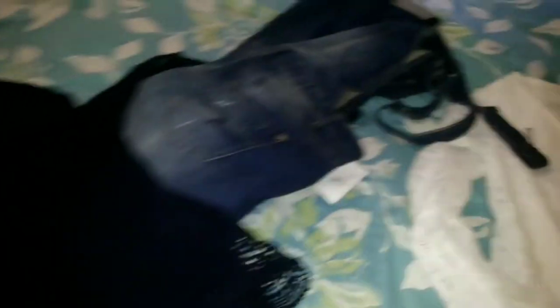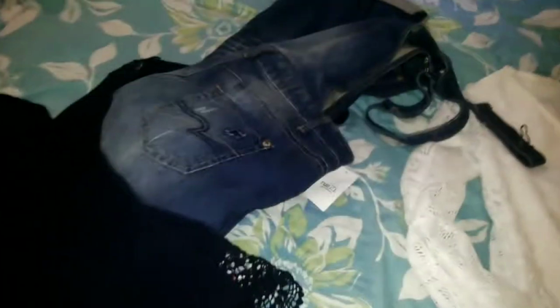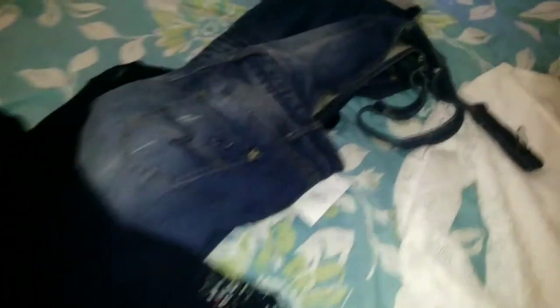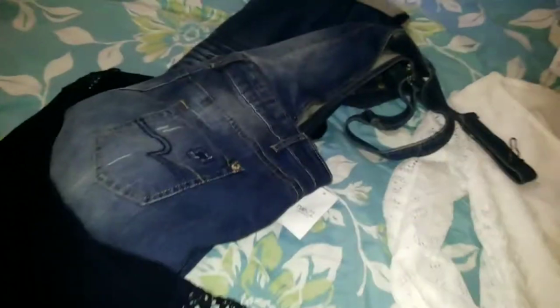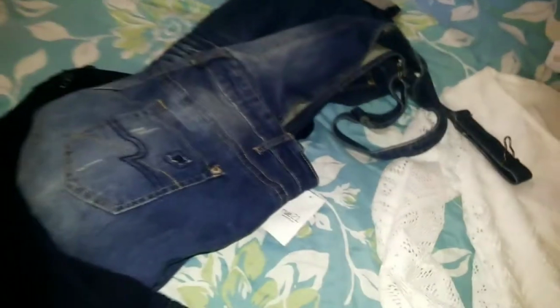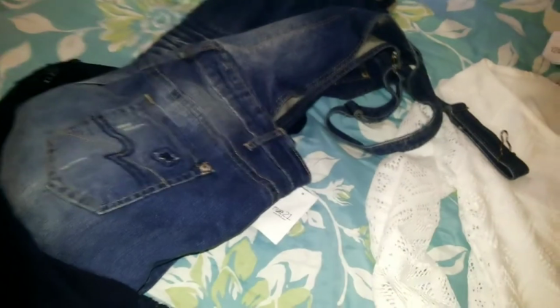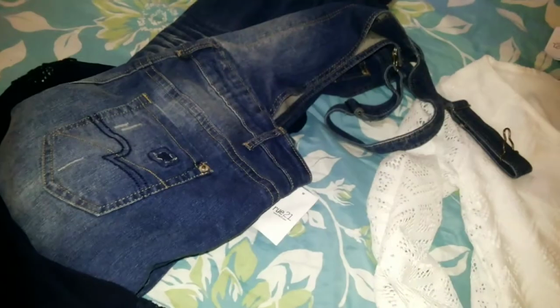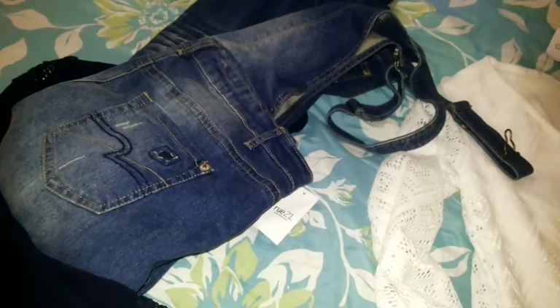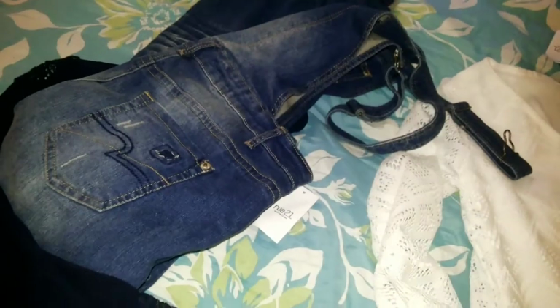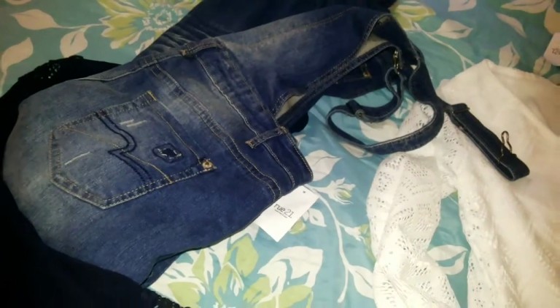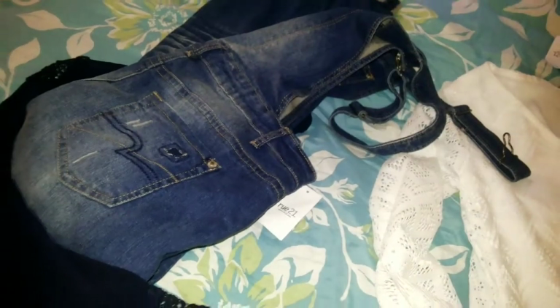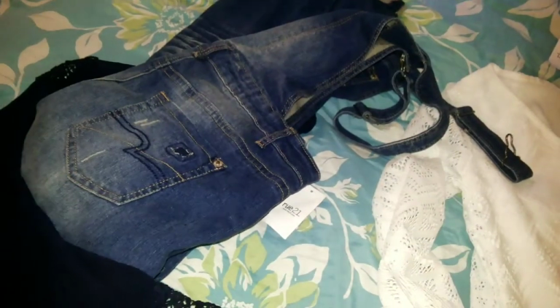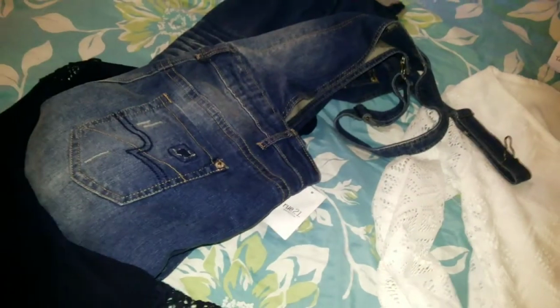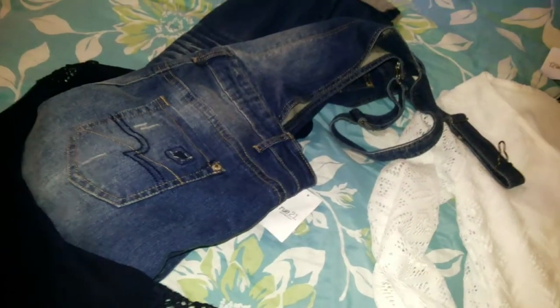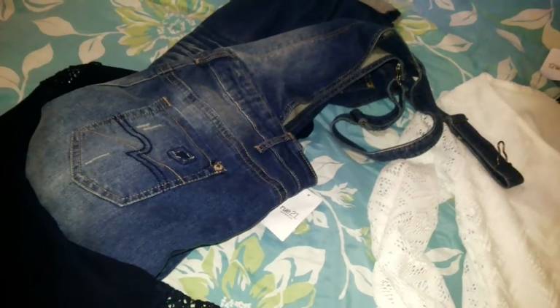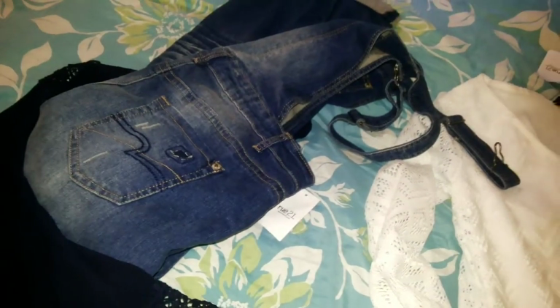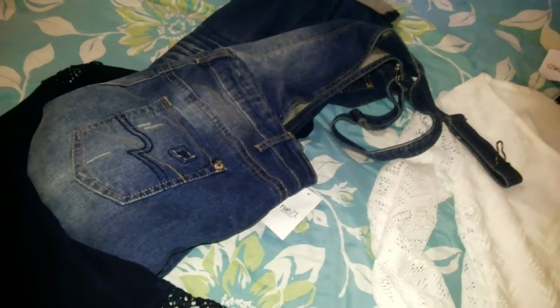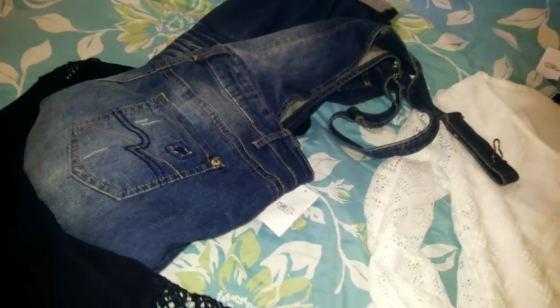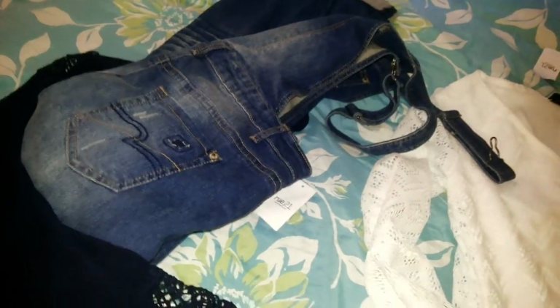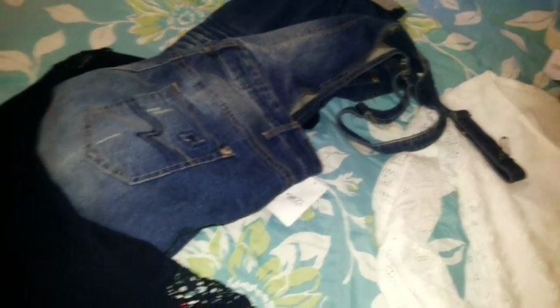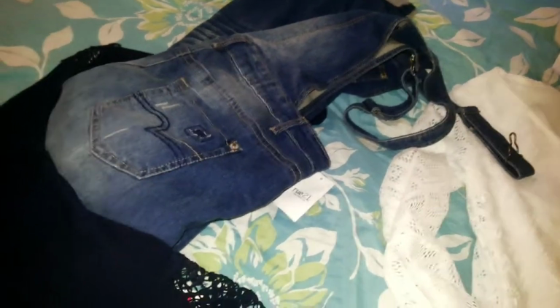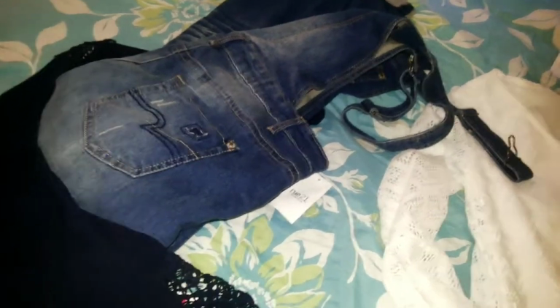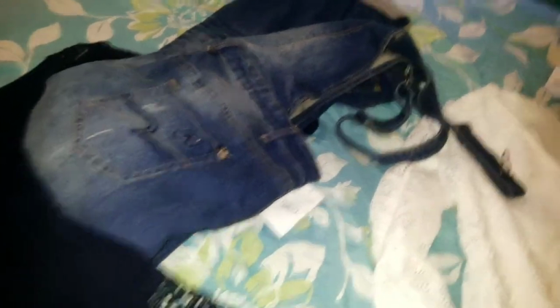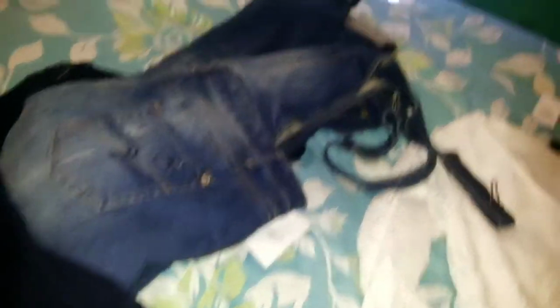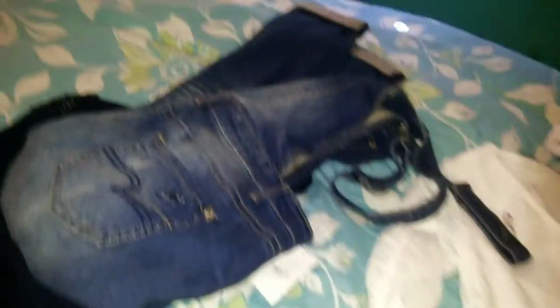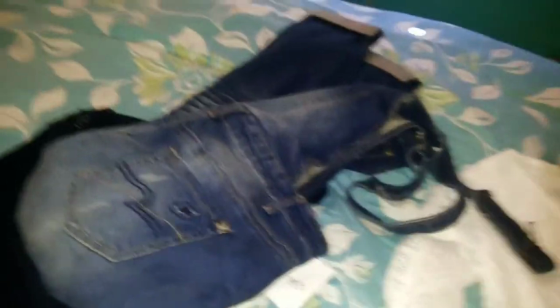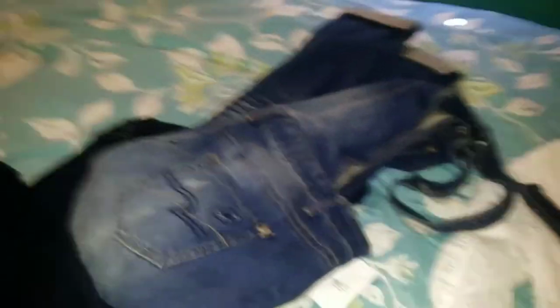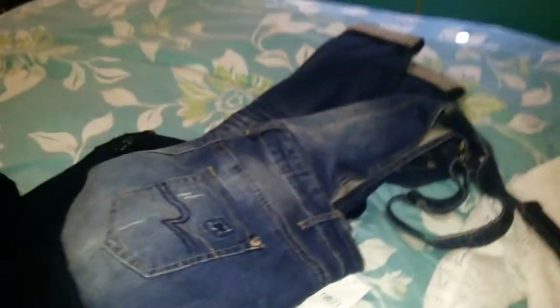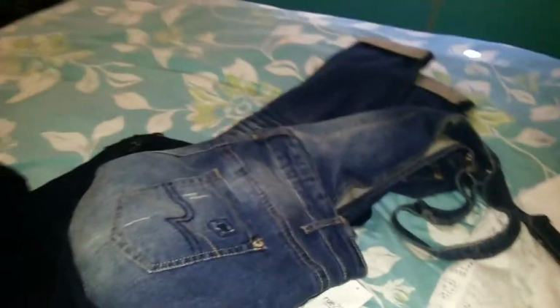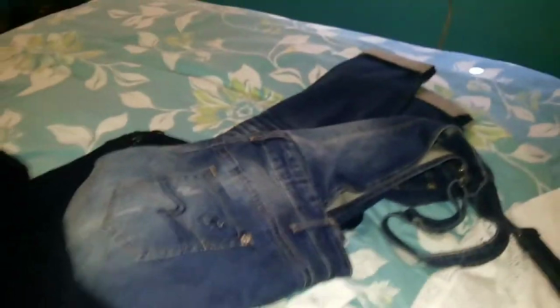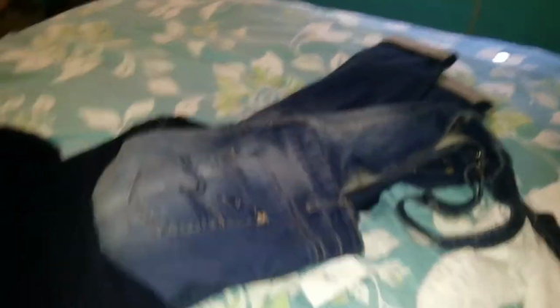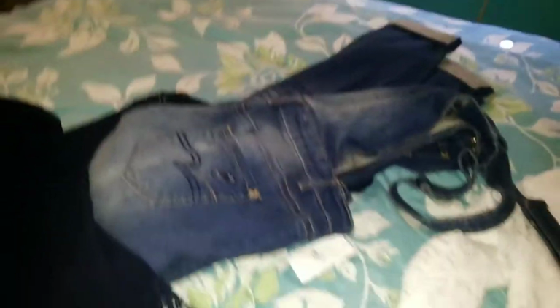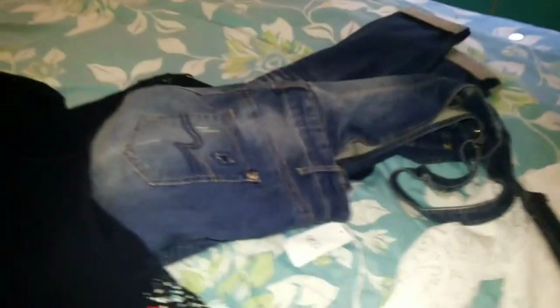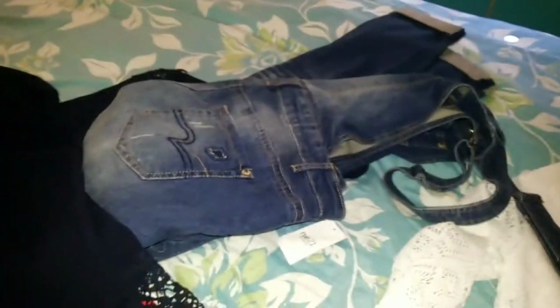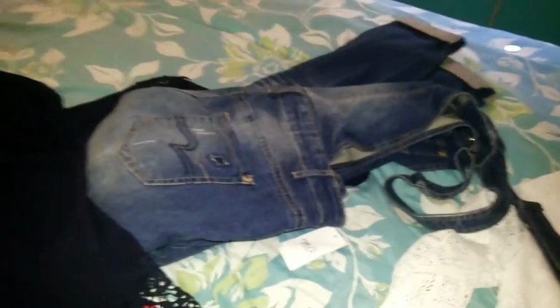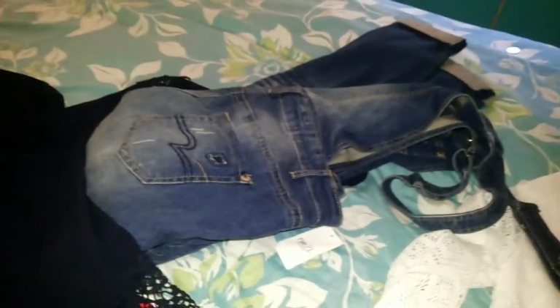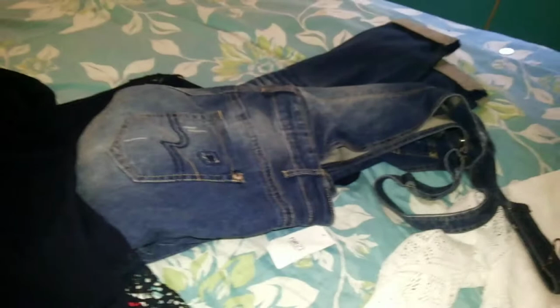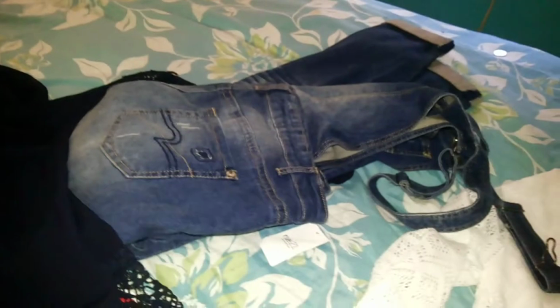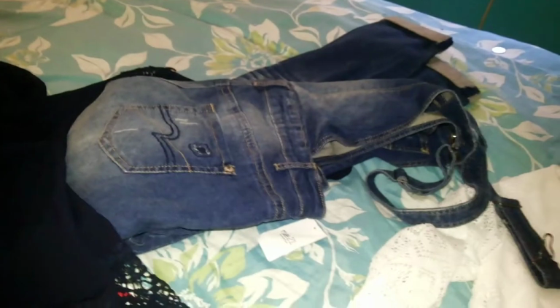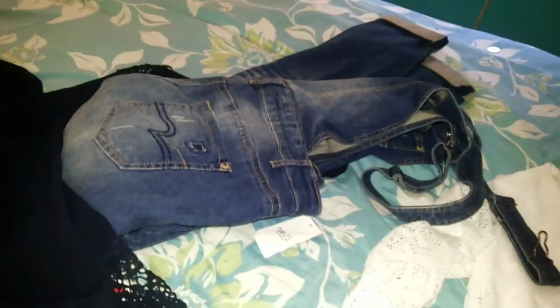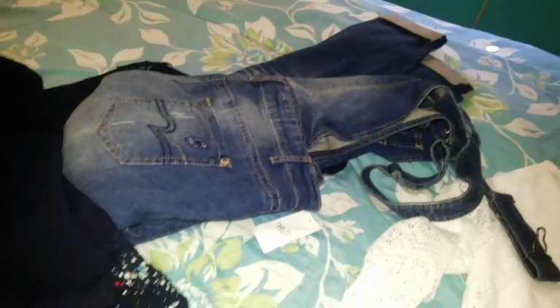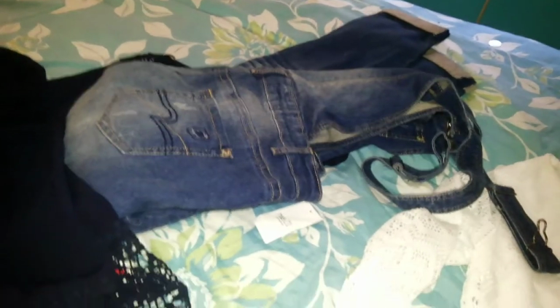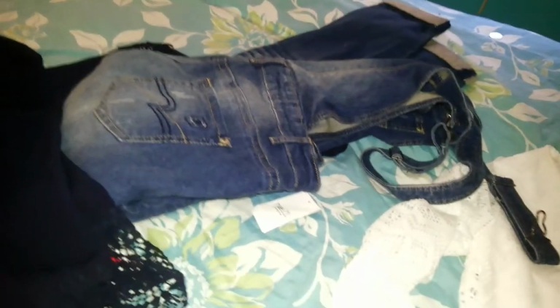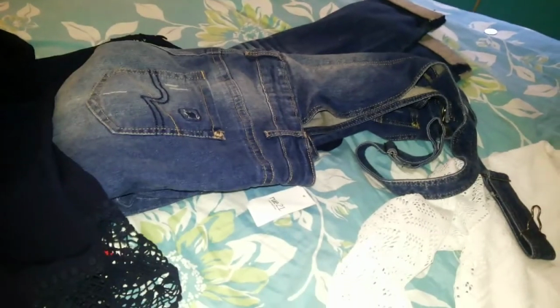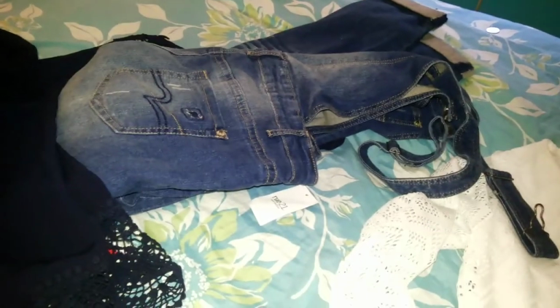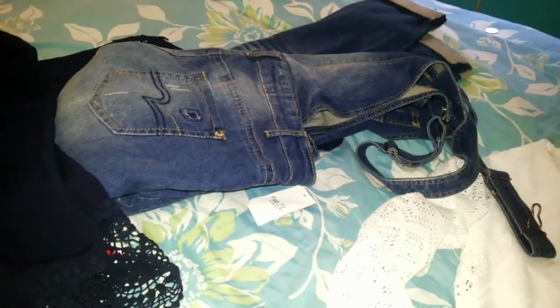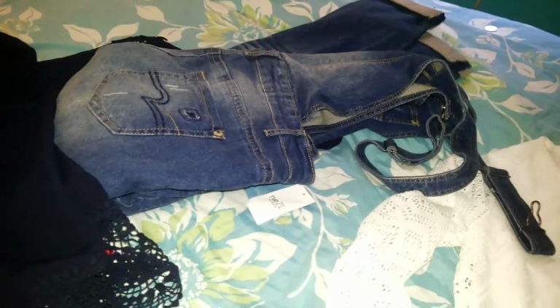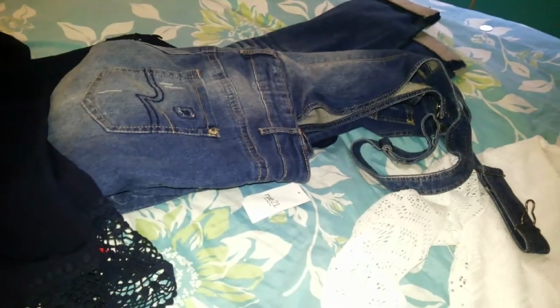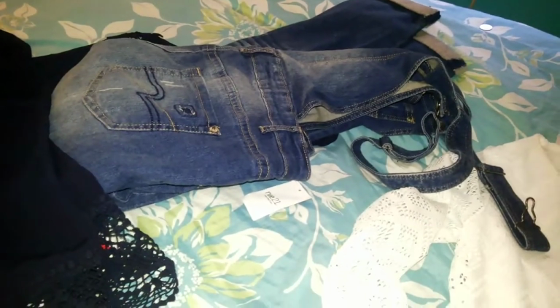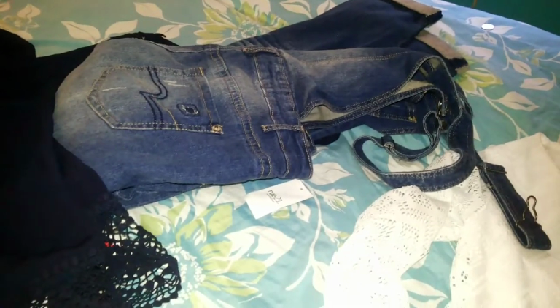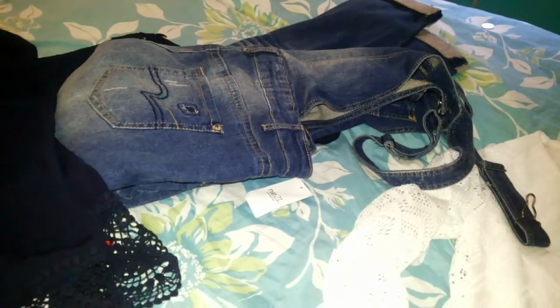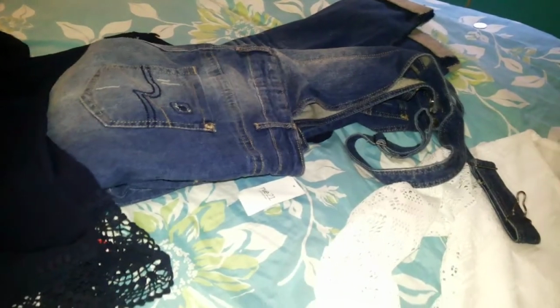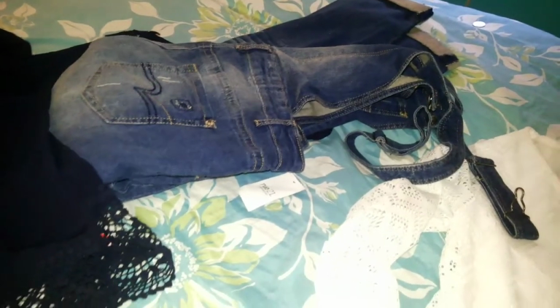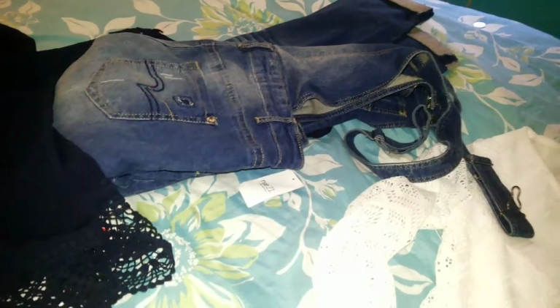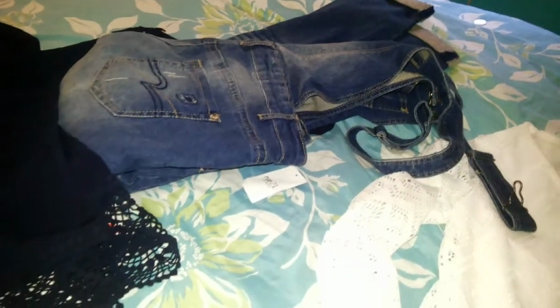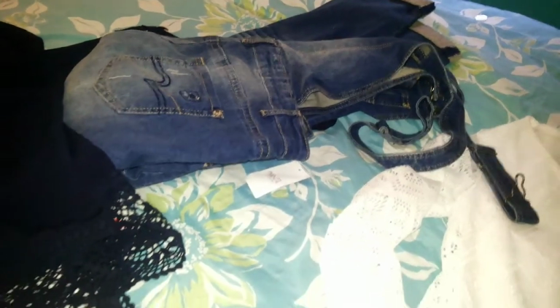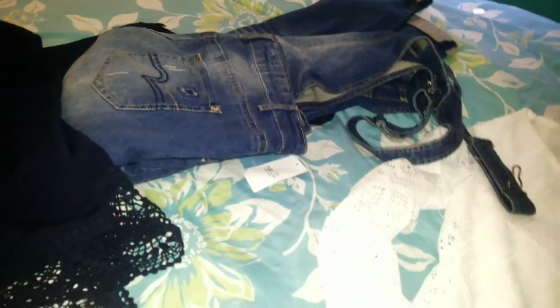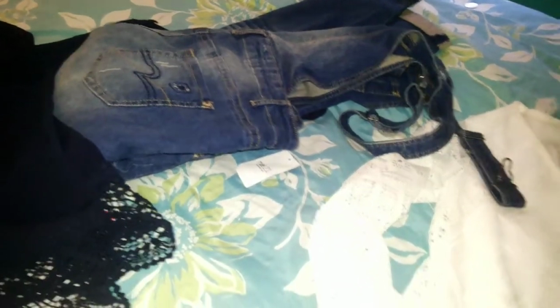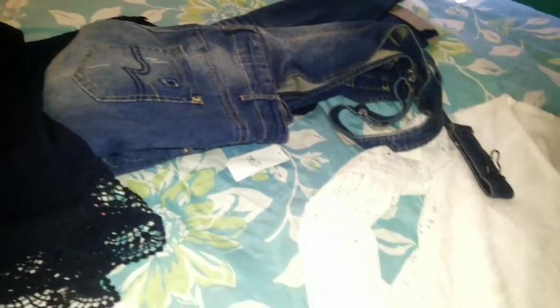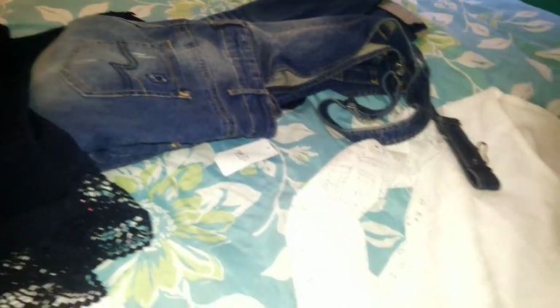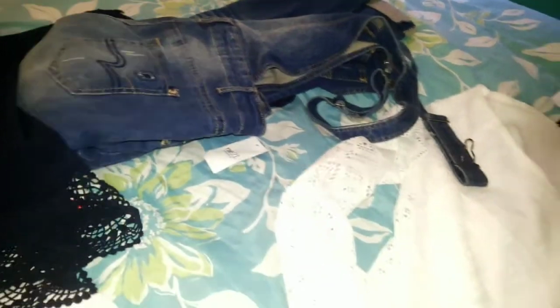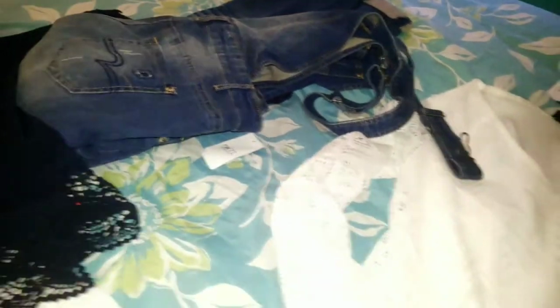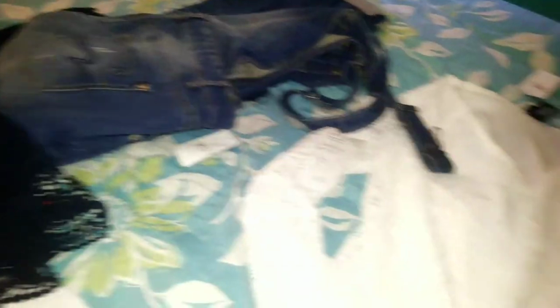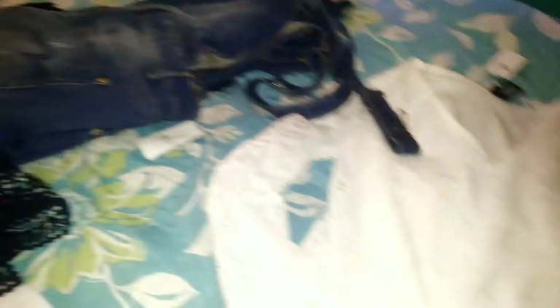And for $2, I got those overalls. I know that seems cheesy, but they cuff and they're kind of low rise. Really cute.